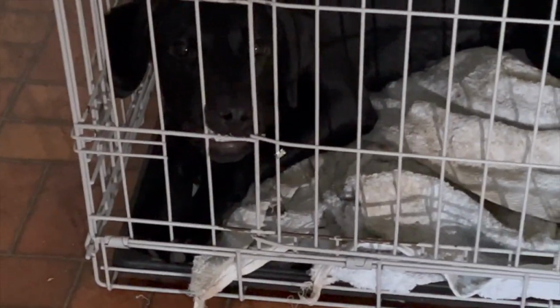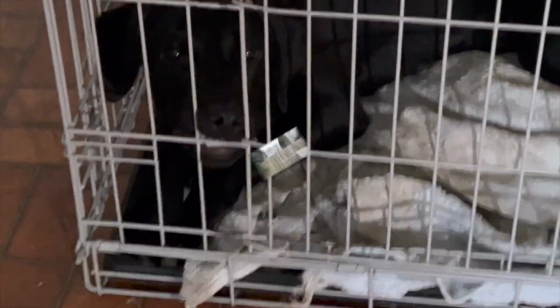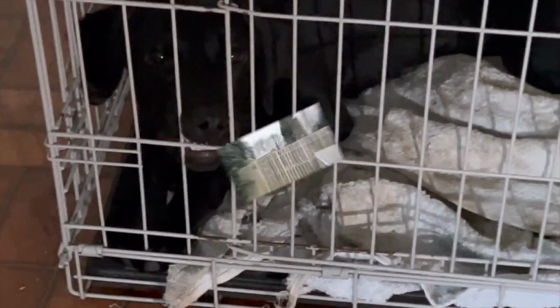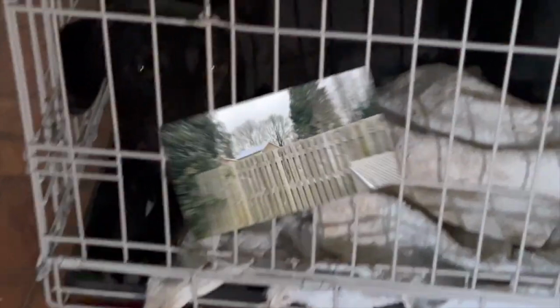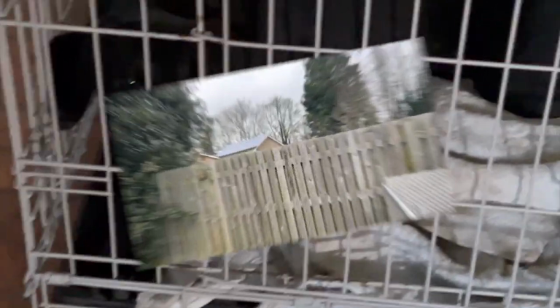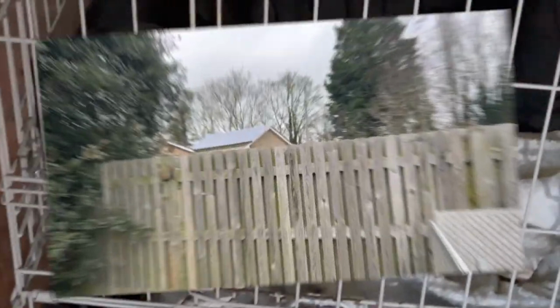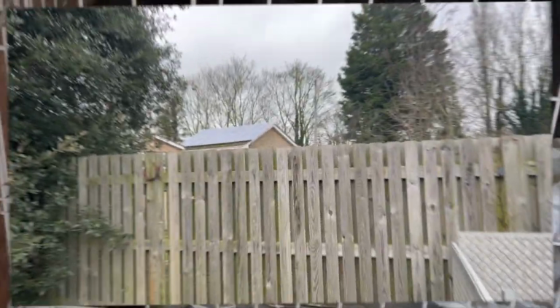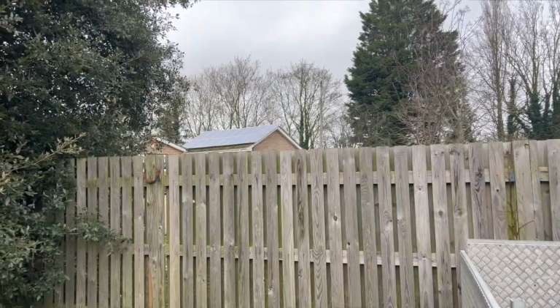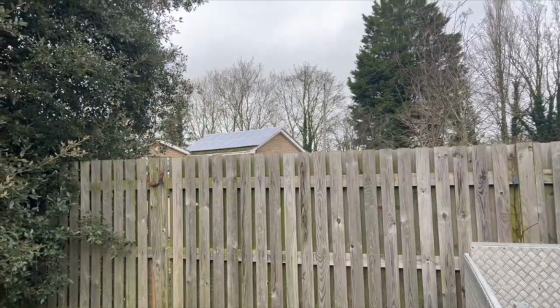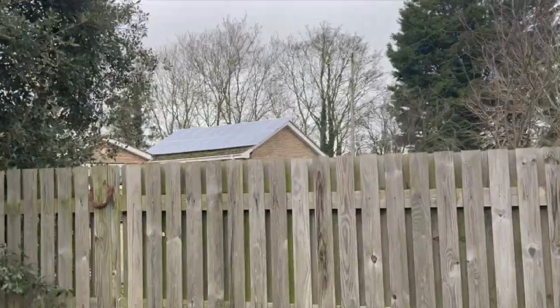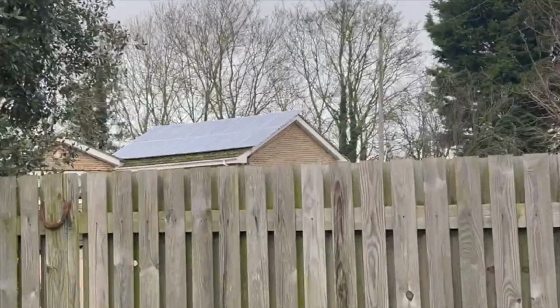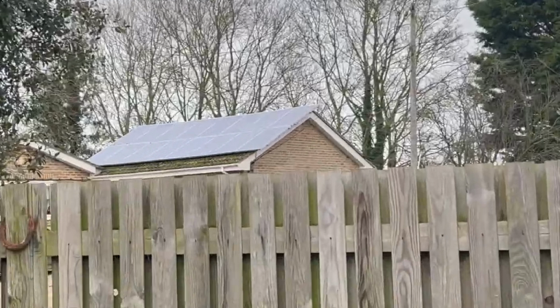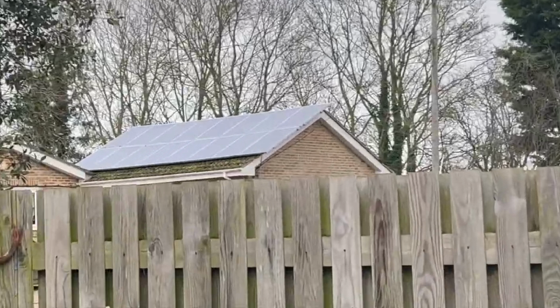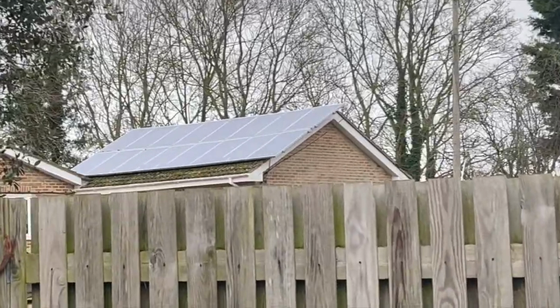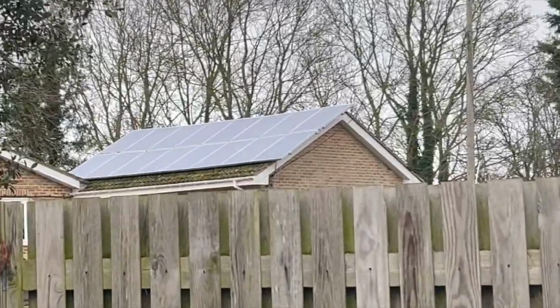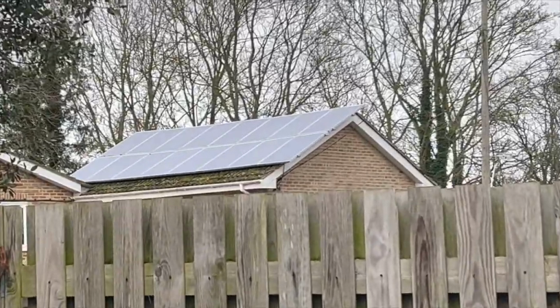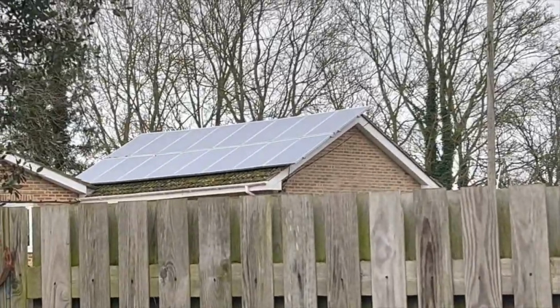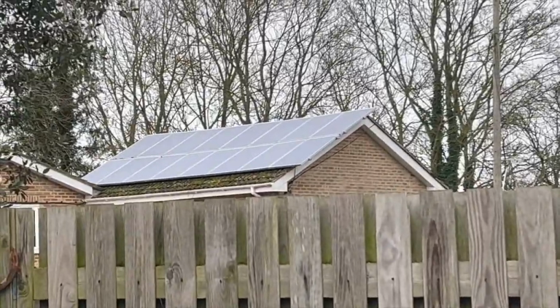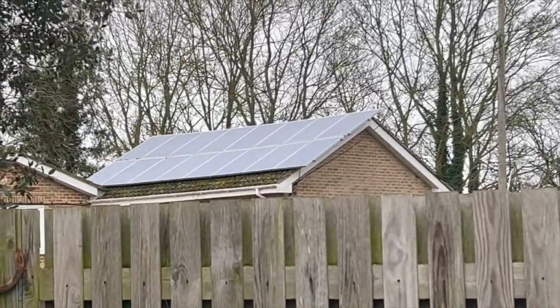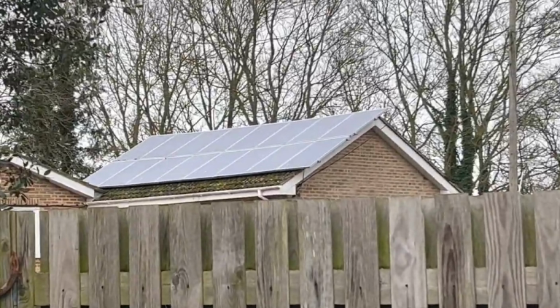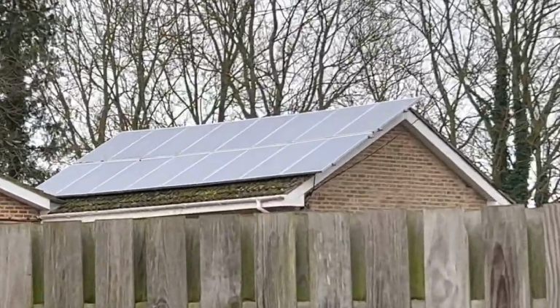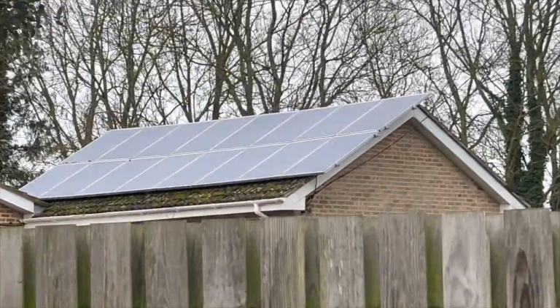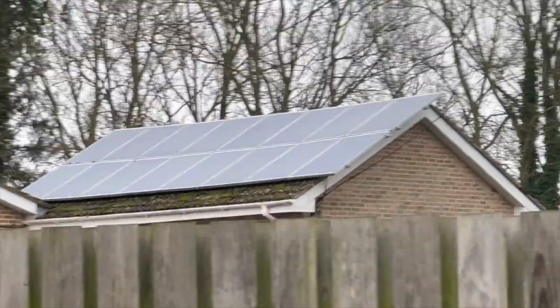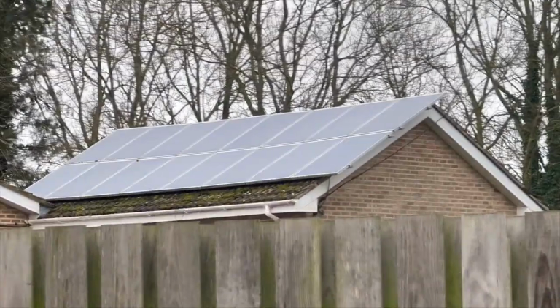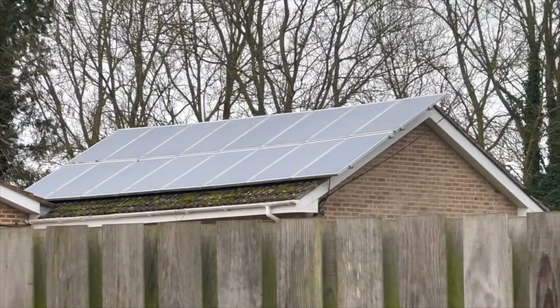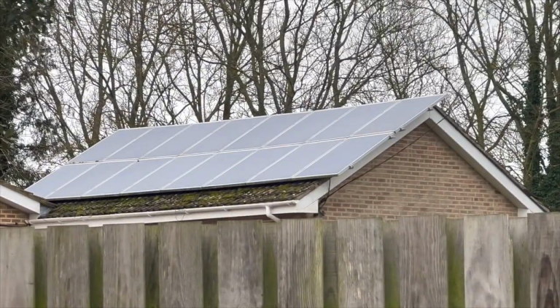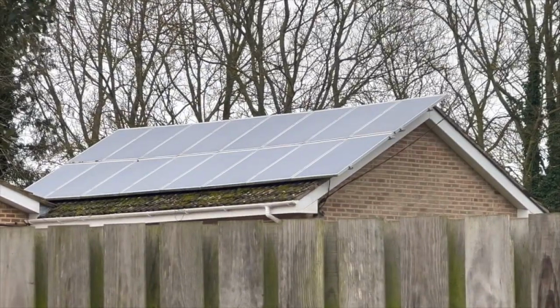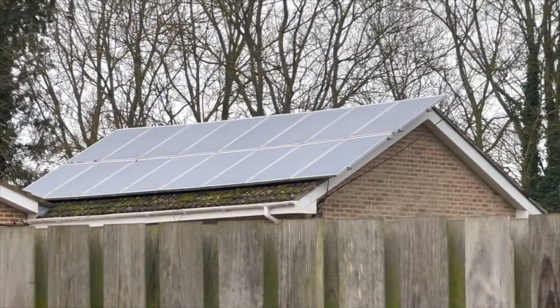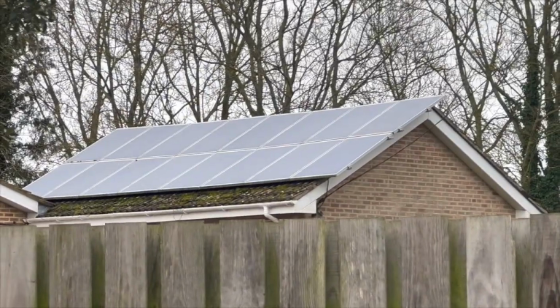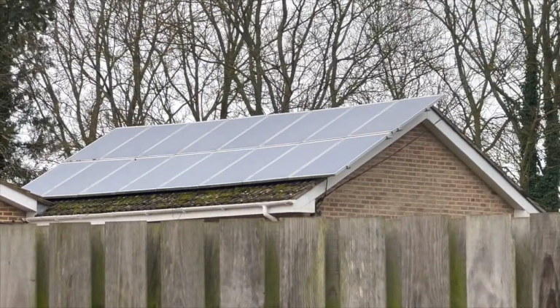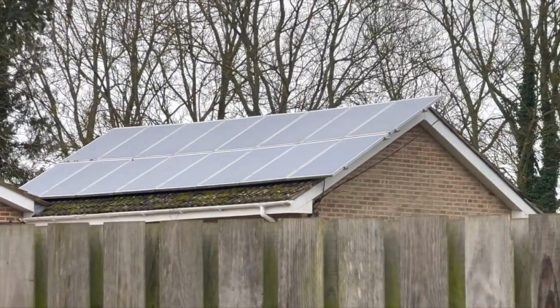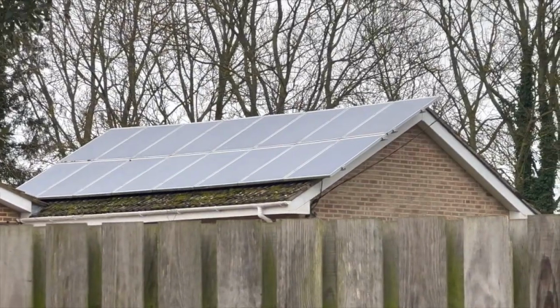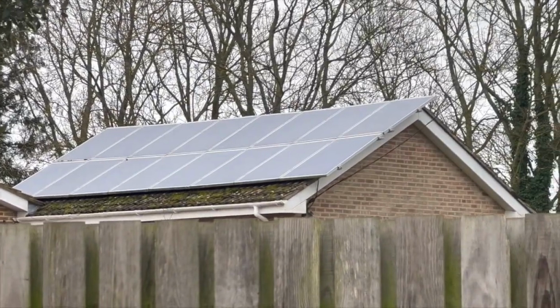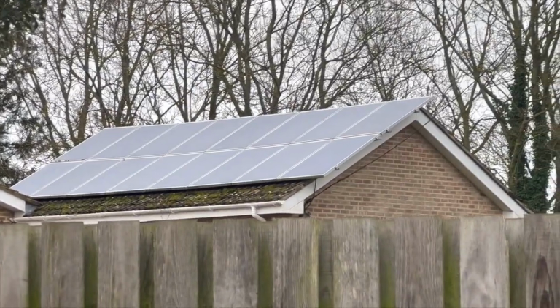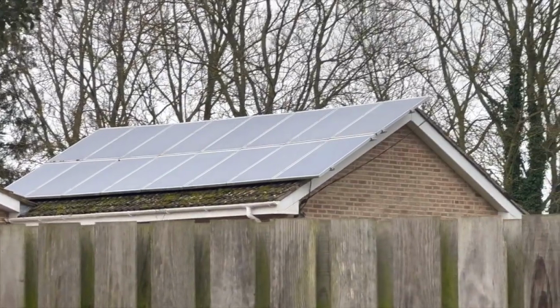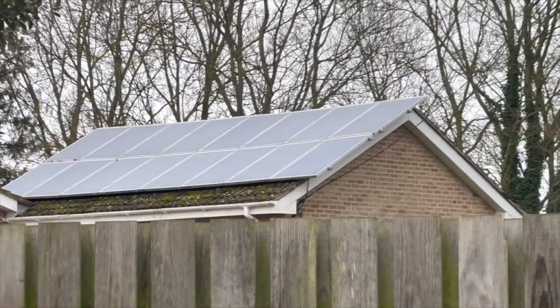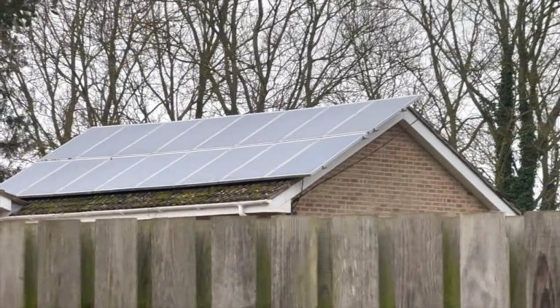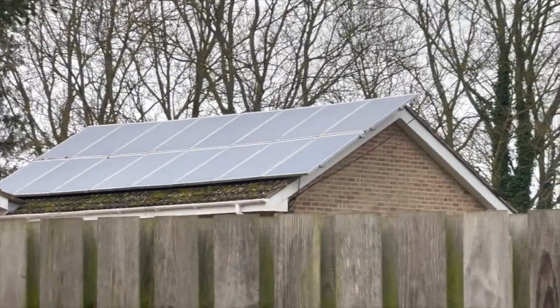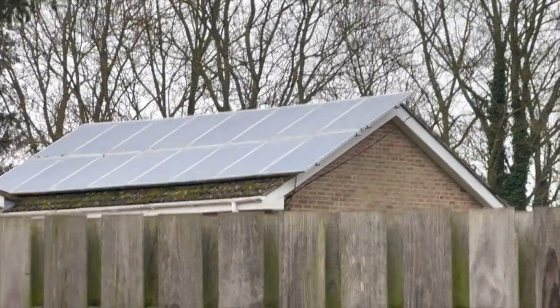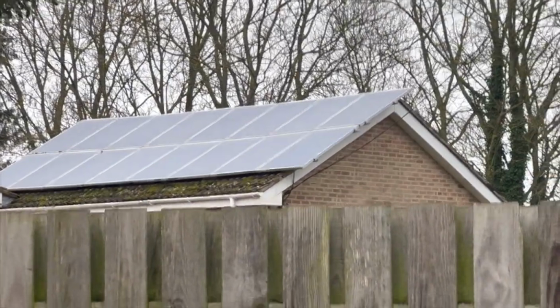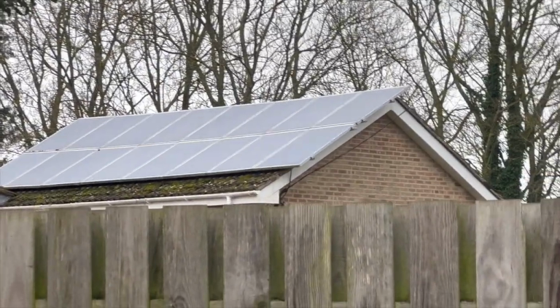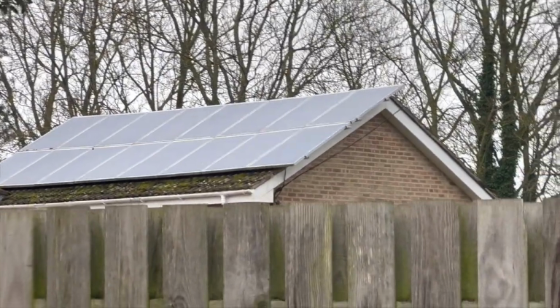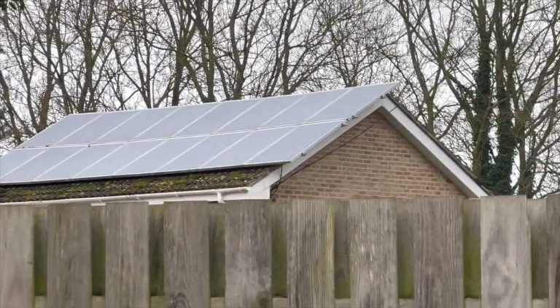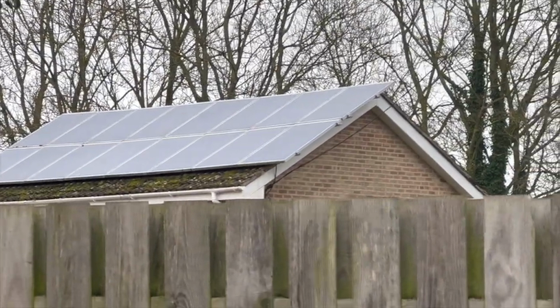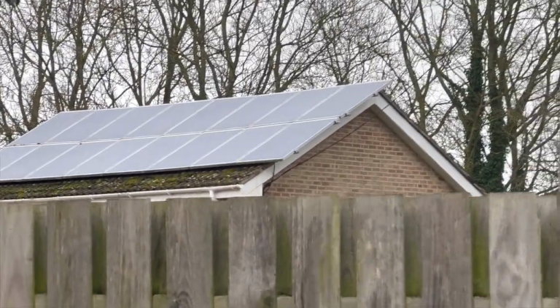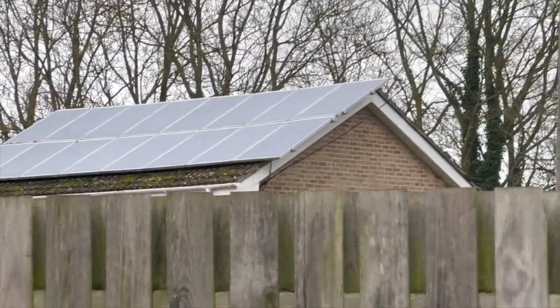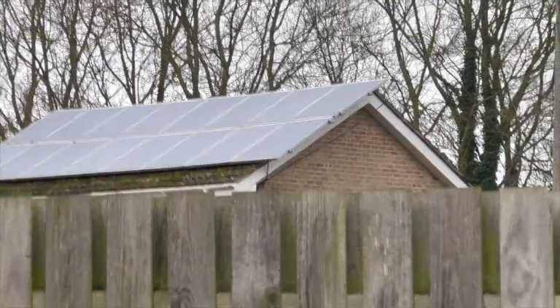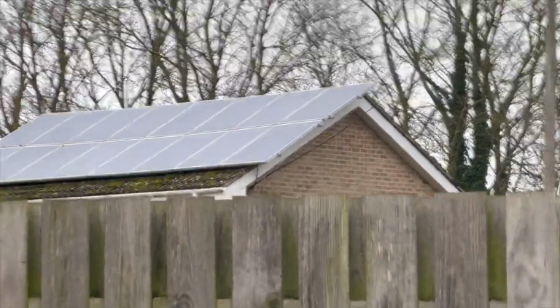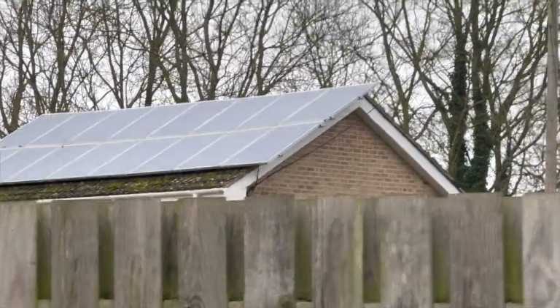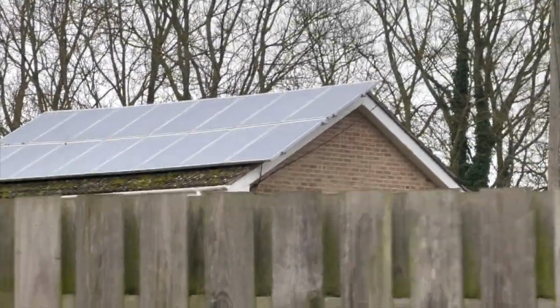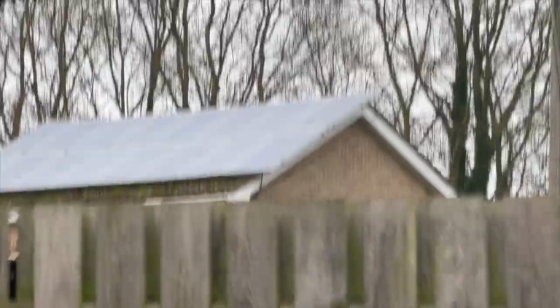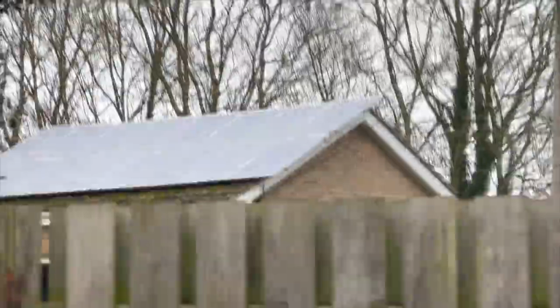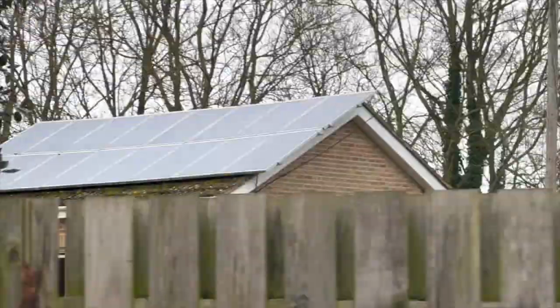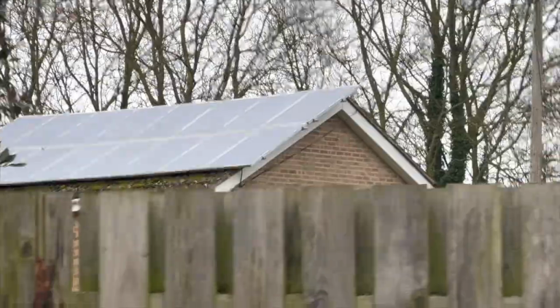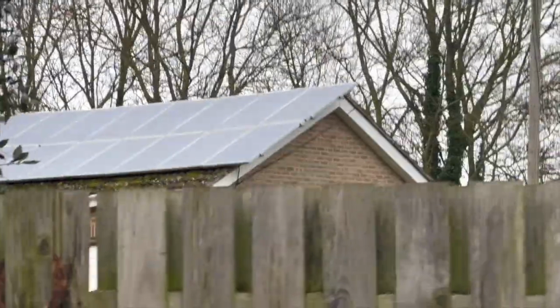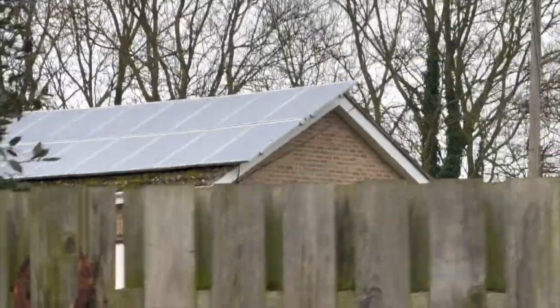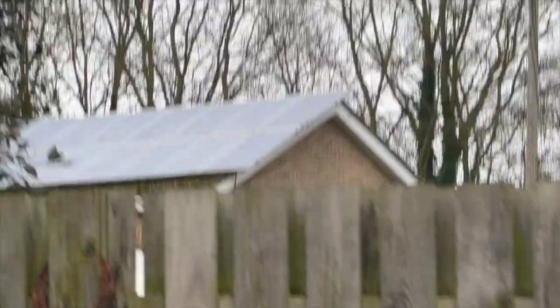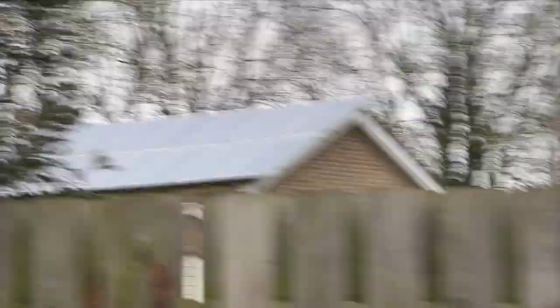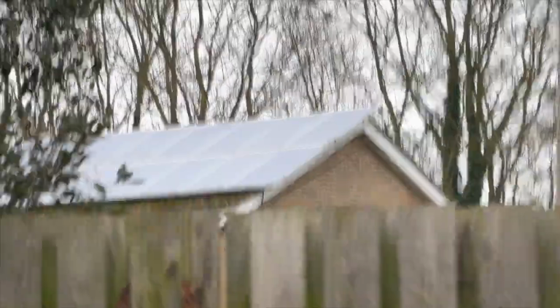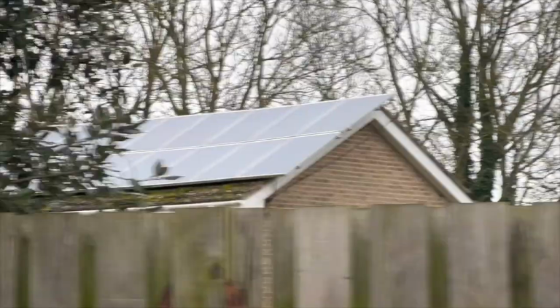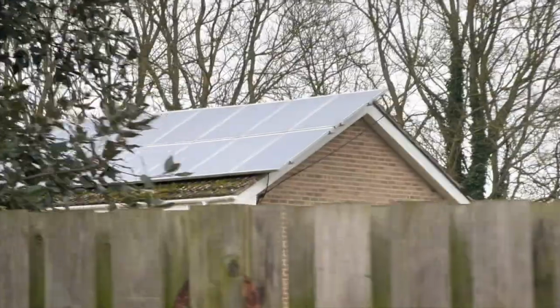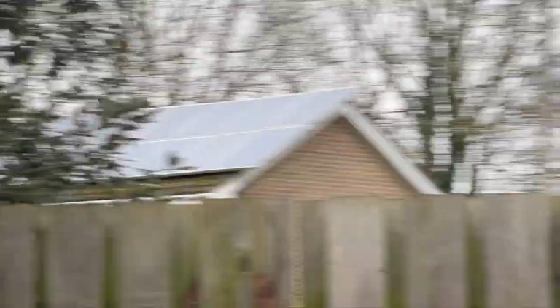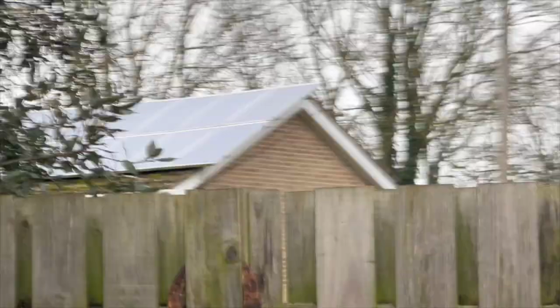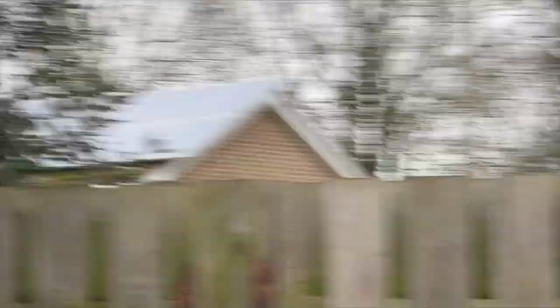For all the solar junkies, look at that - someone's trying to eke out as much power as they can. Look, it's overhanging the roof.